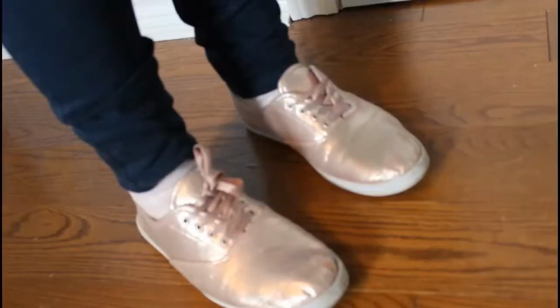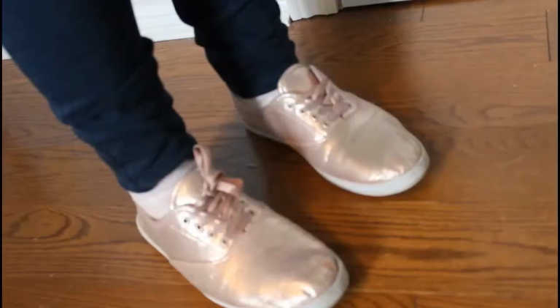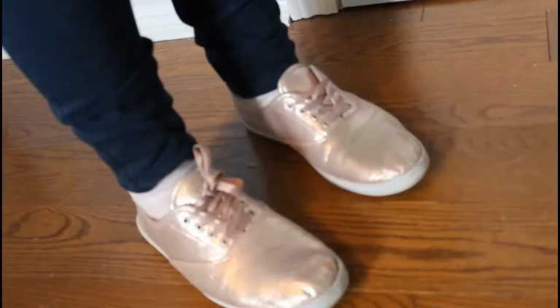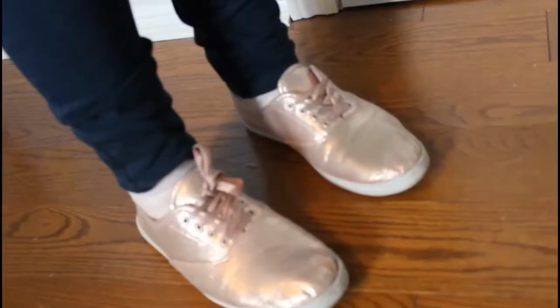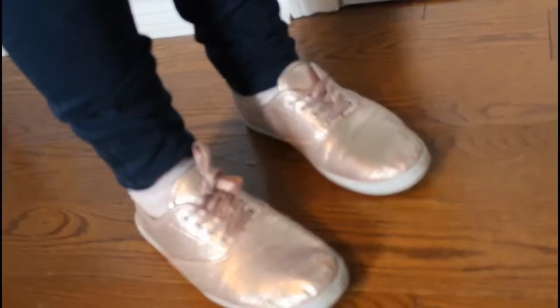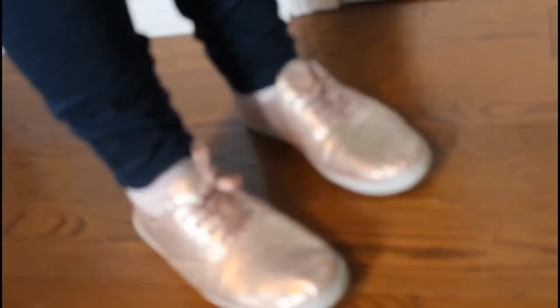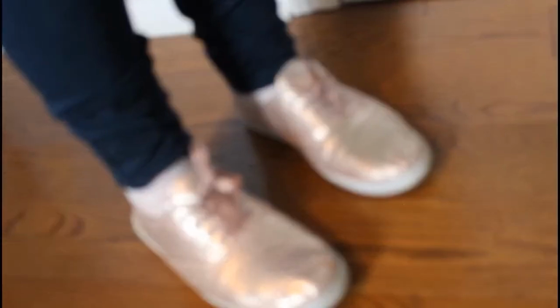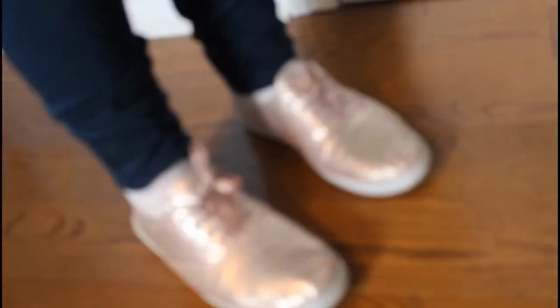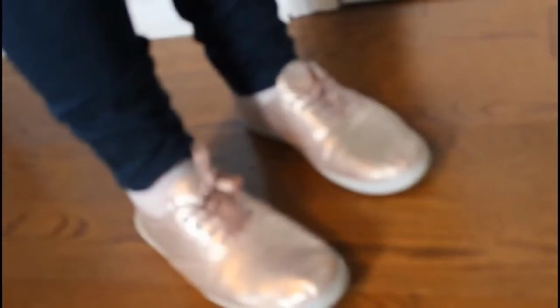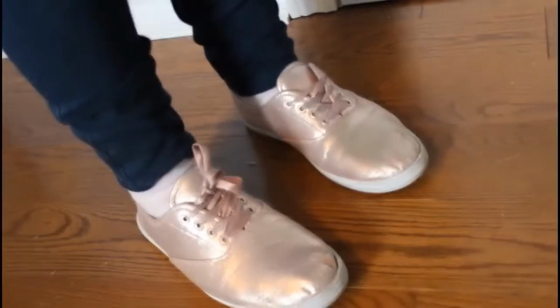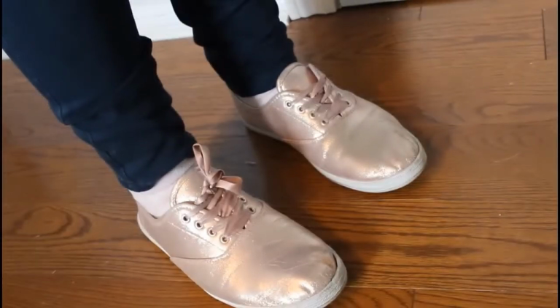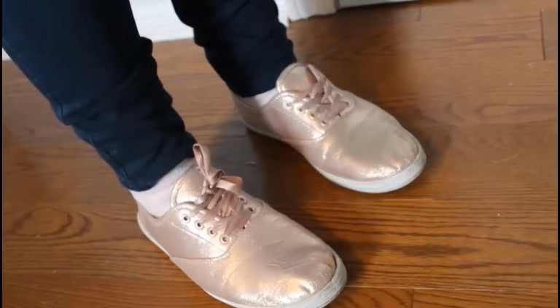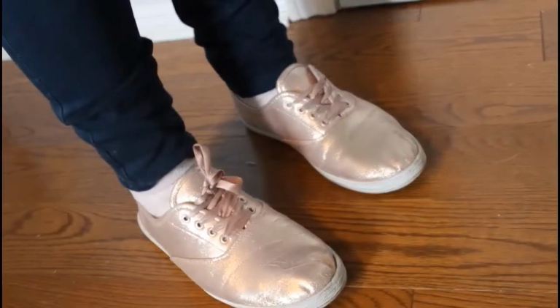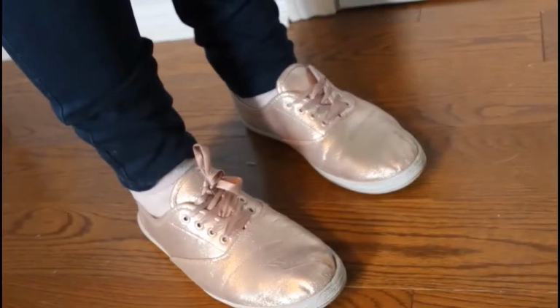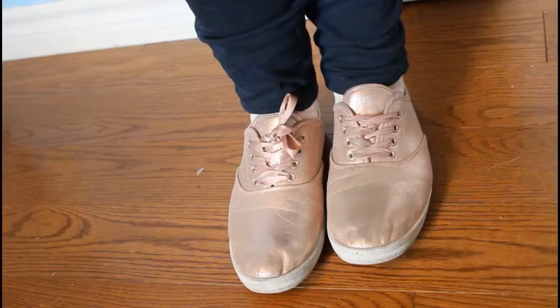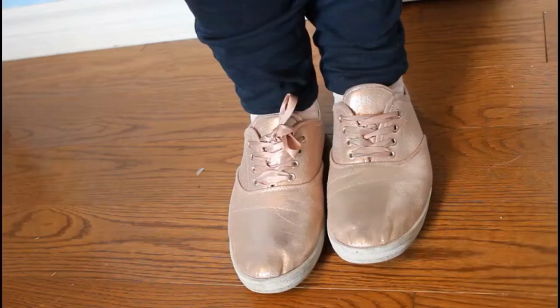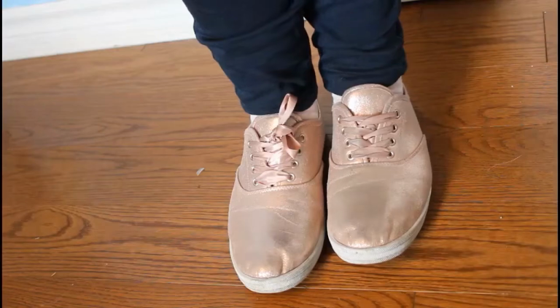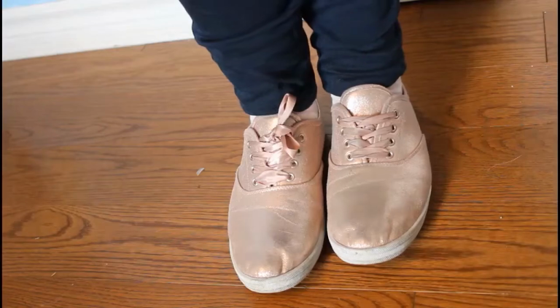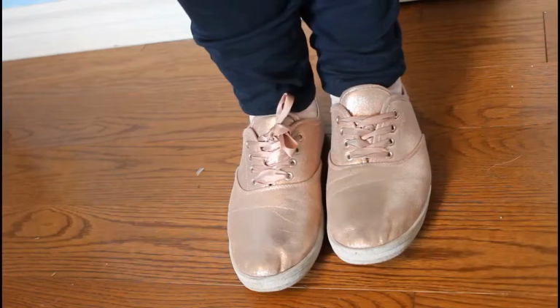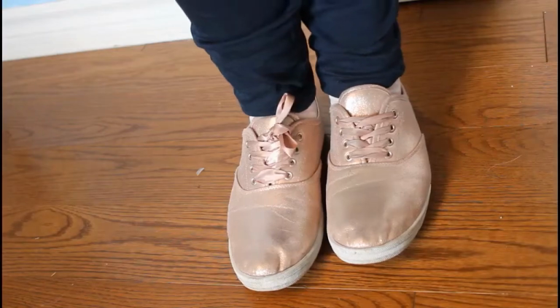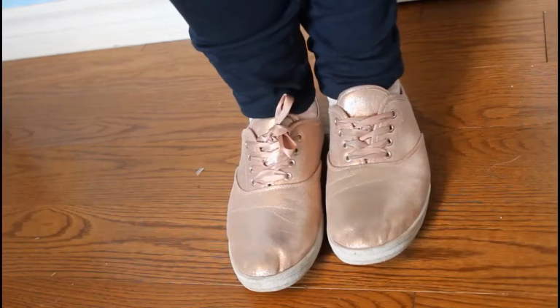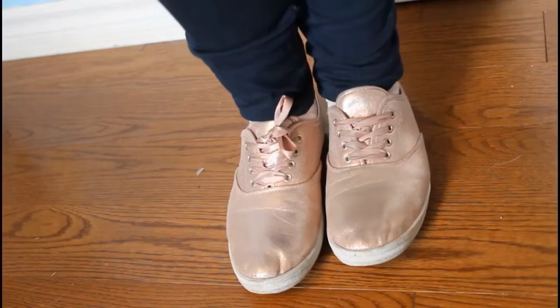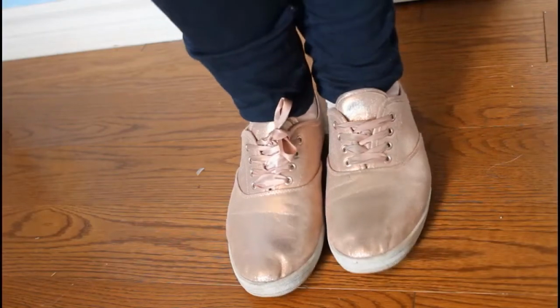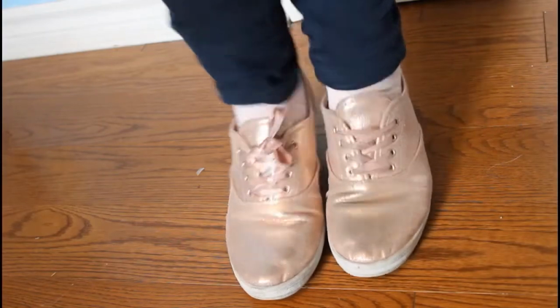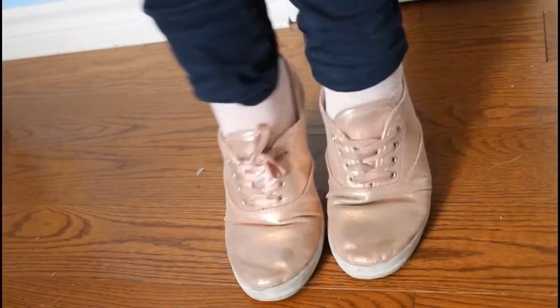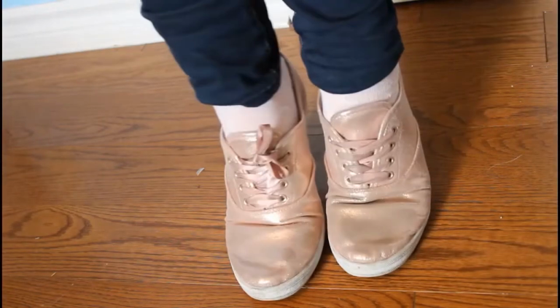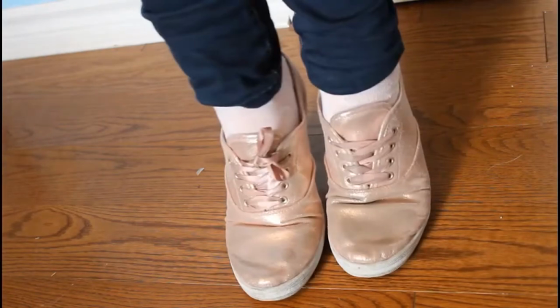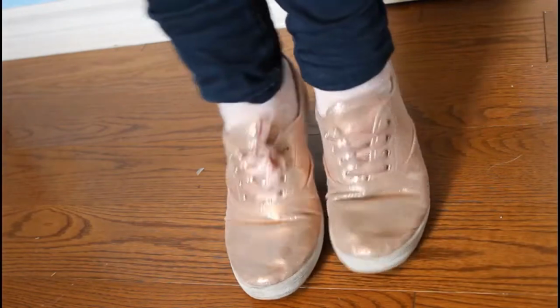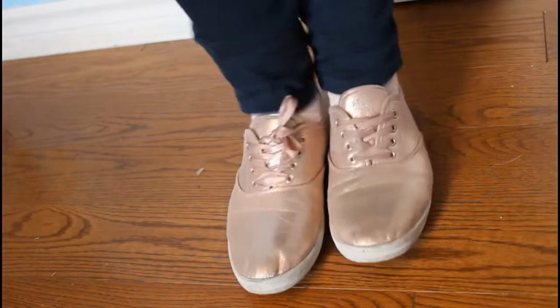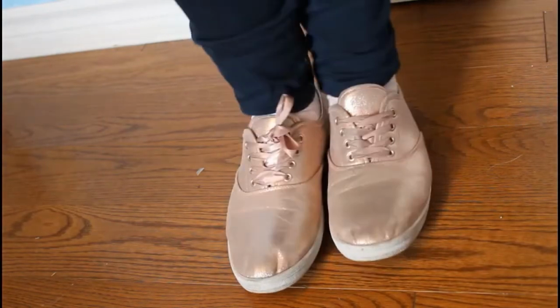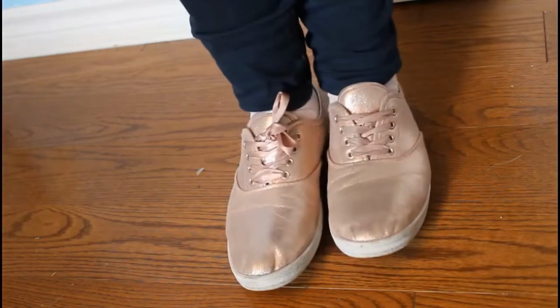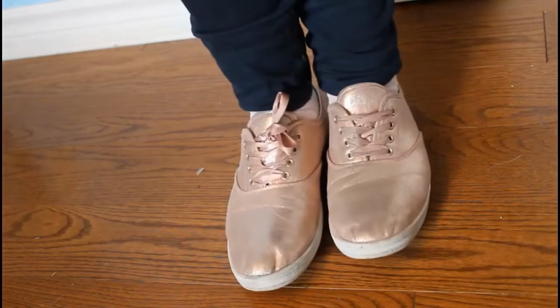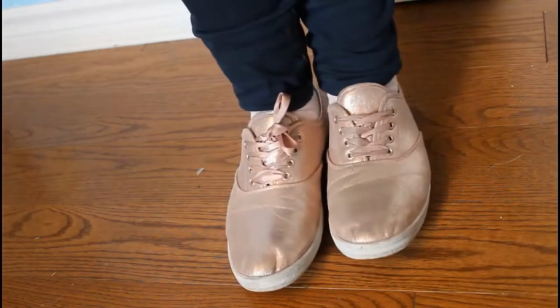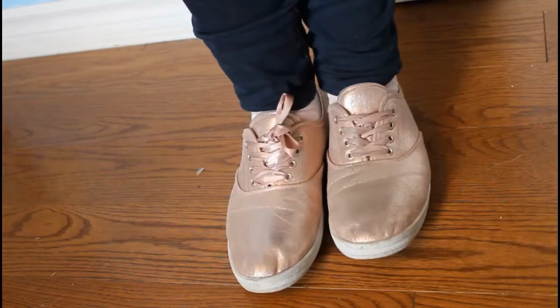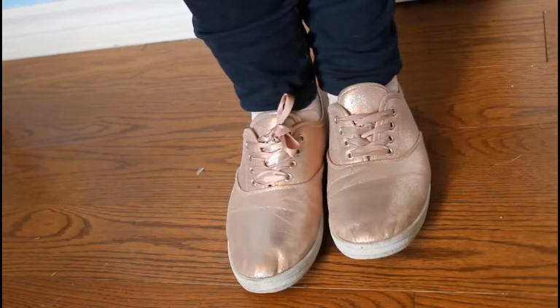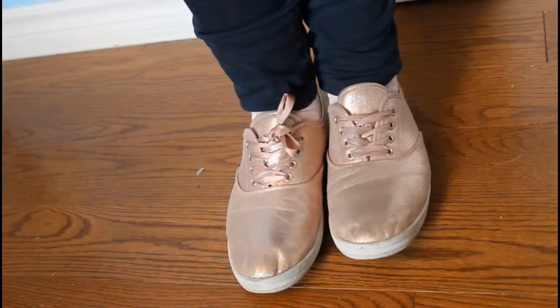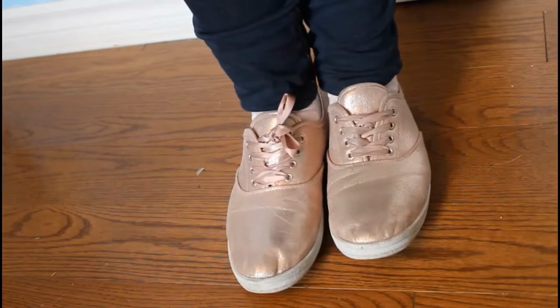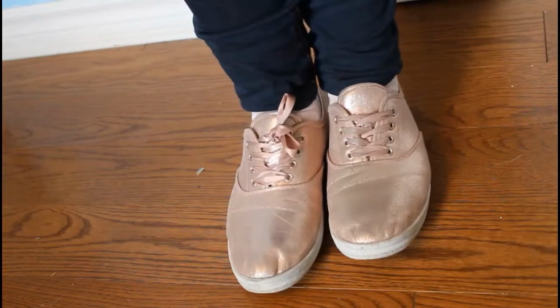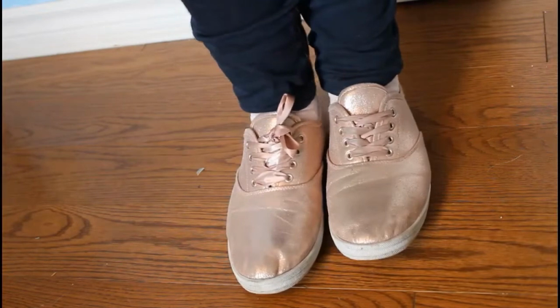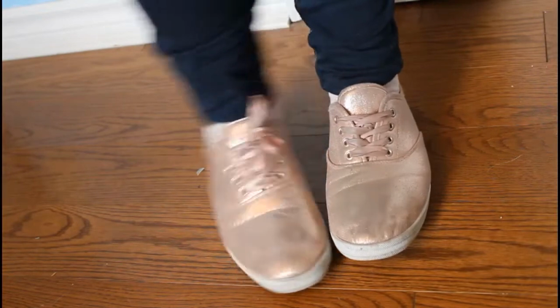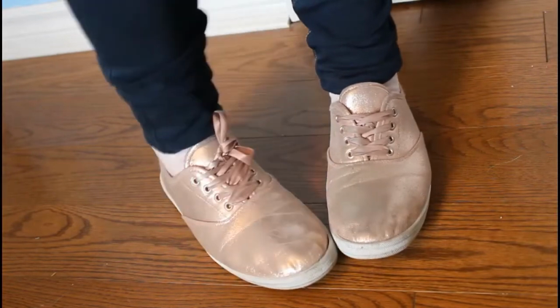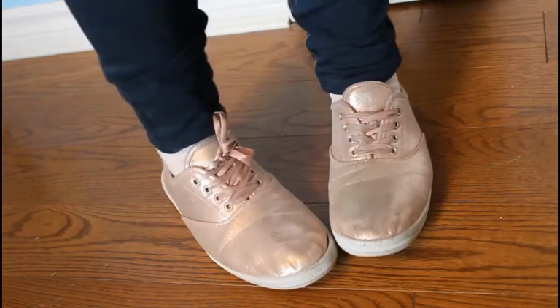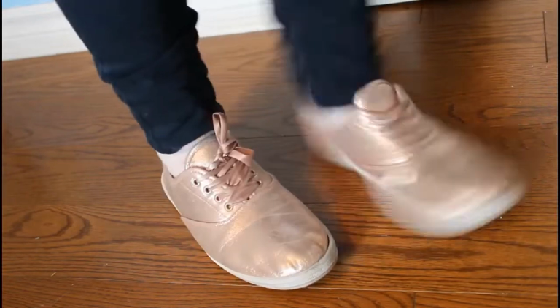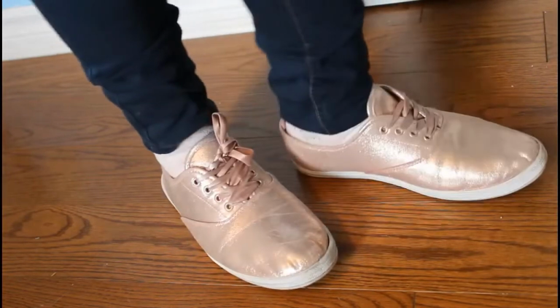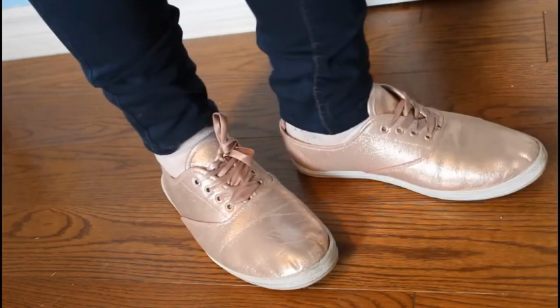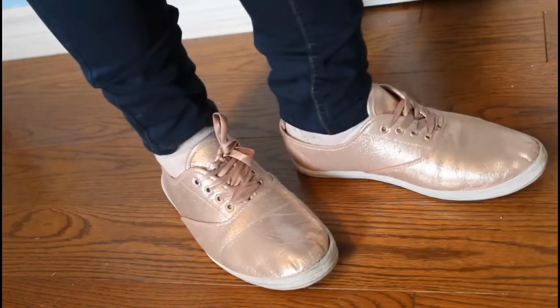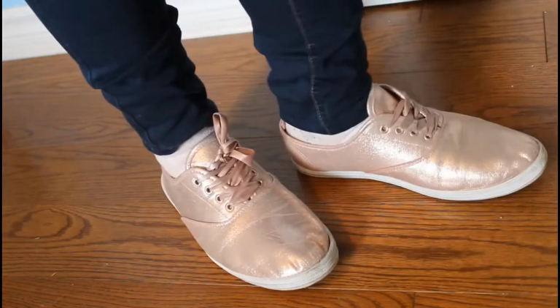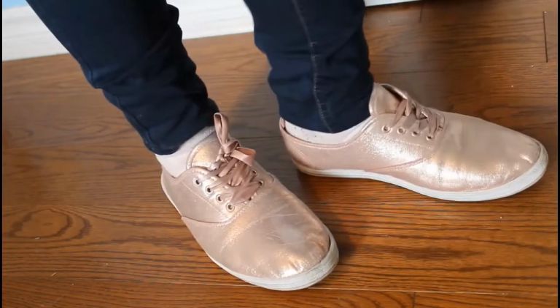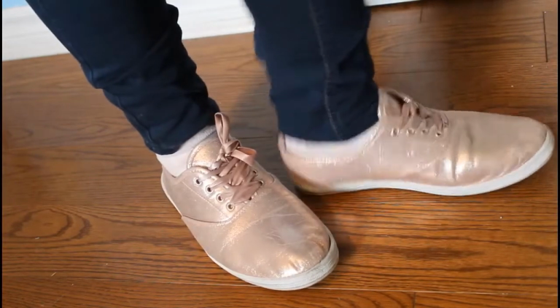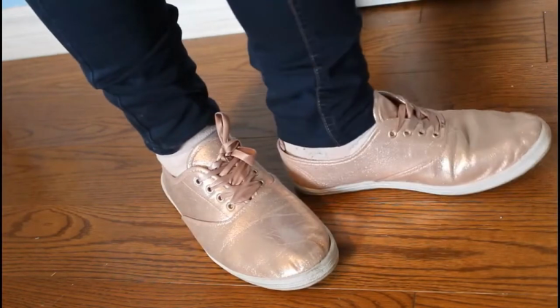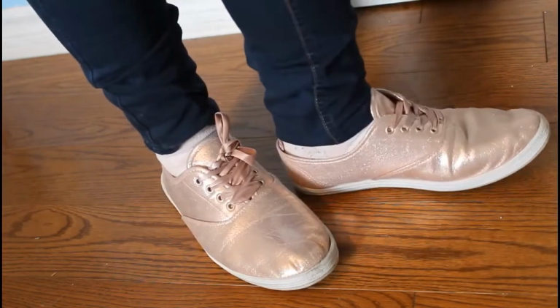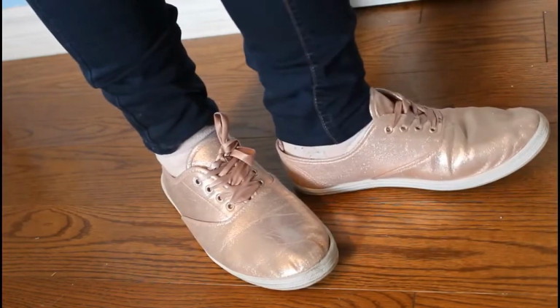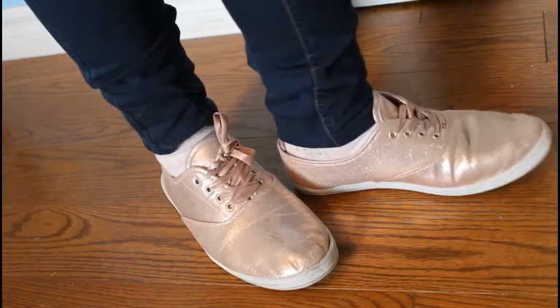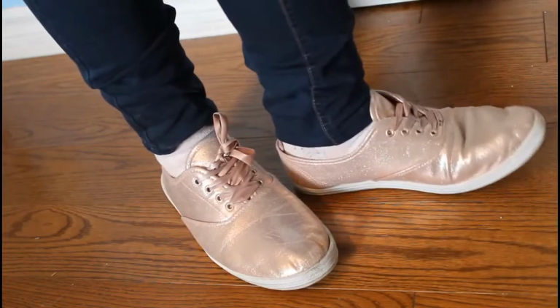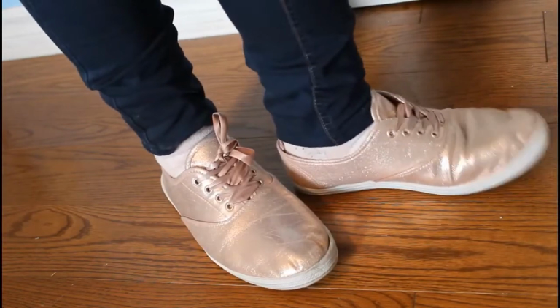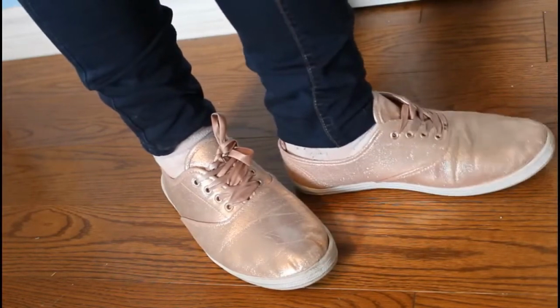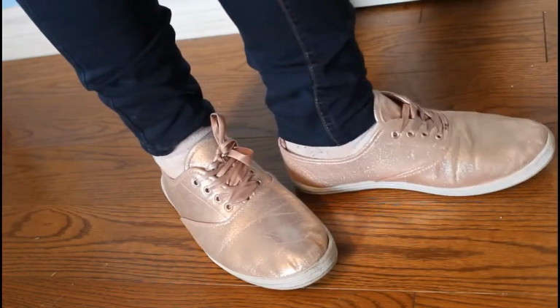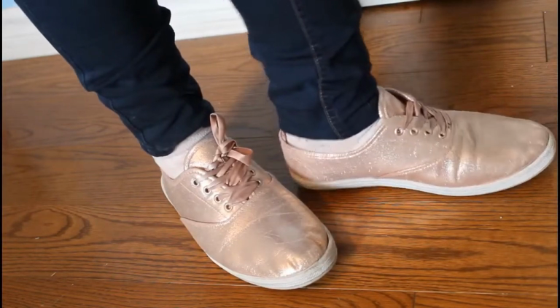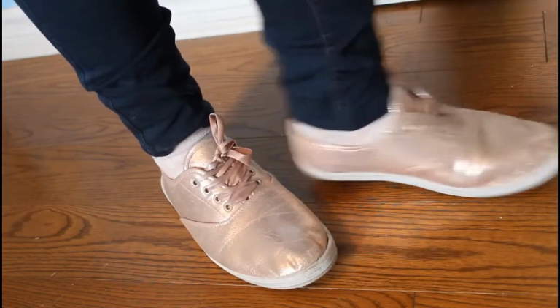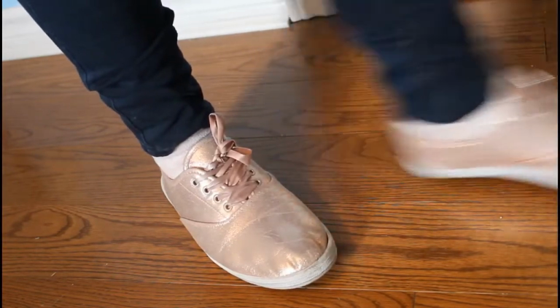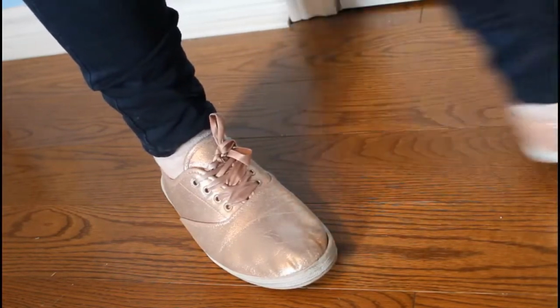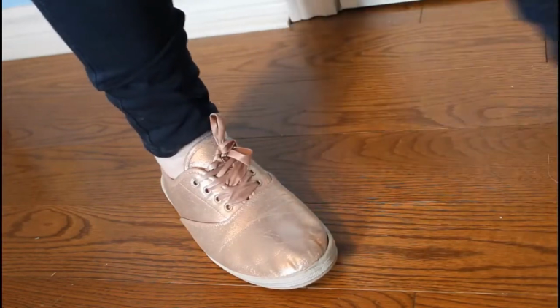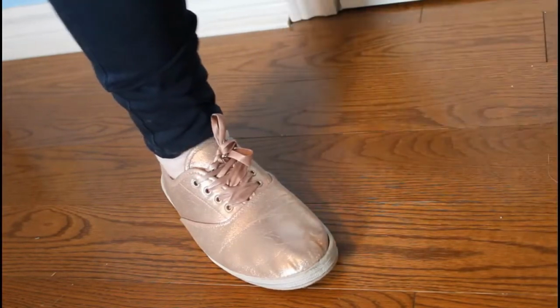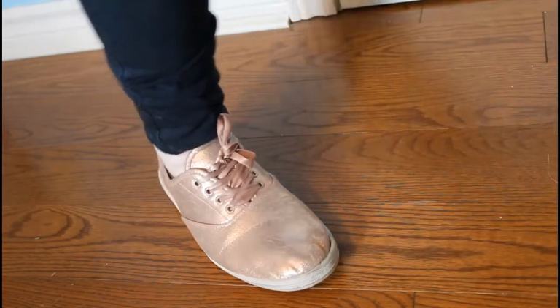Here are my pink sparkly shiny sneakers. I got these from Ardennes for about $10 and I absolutely love them so much.